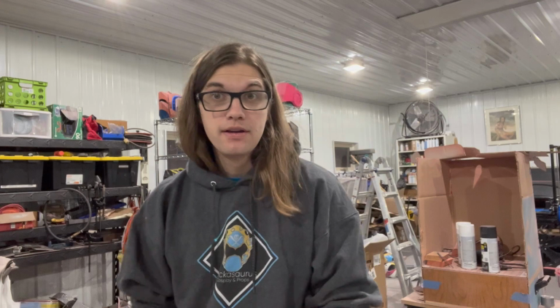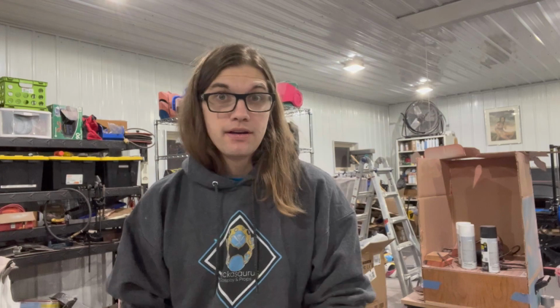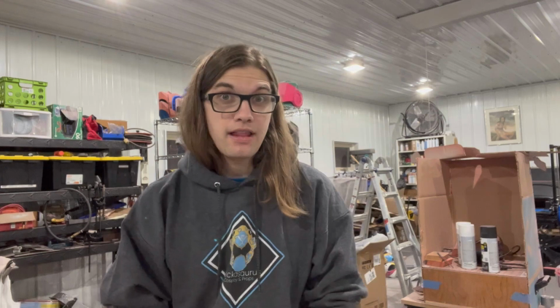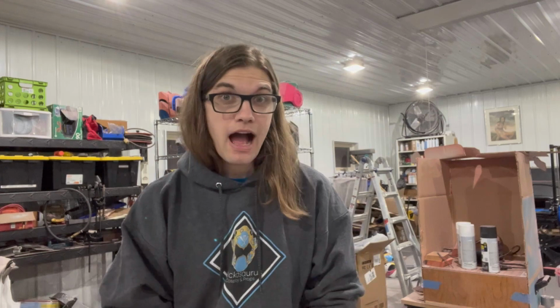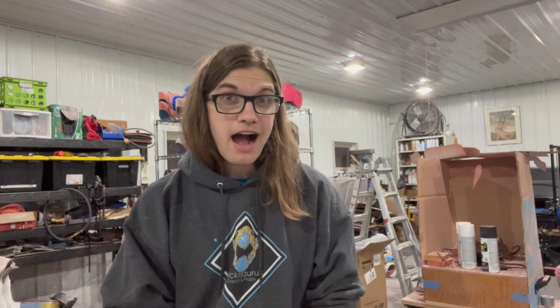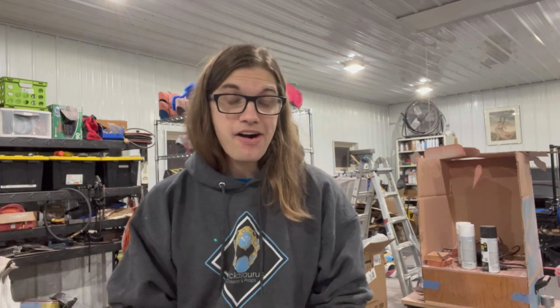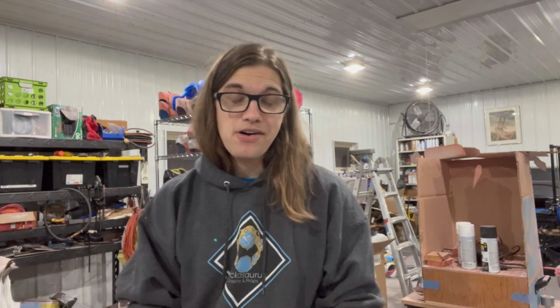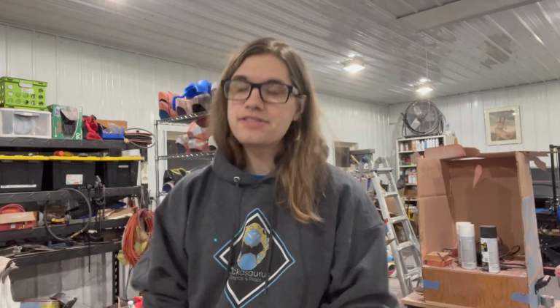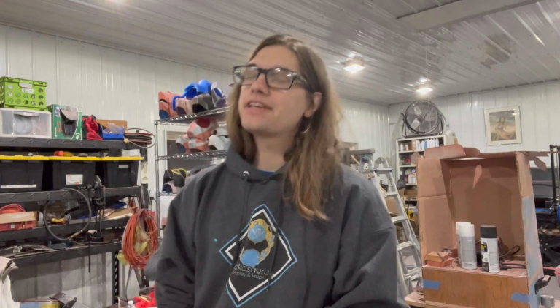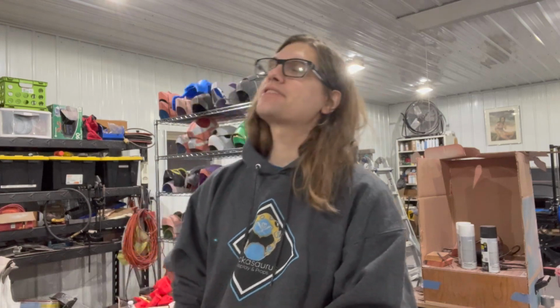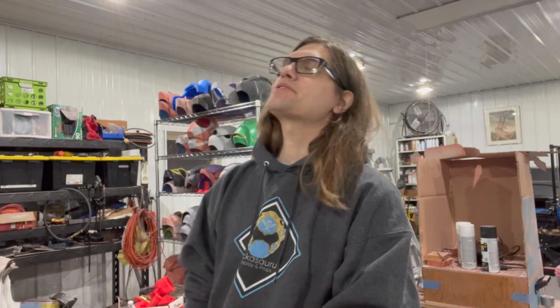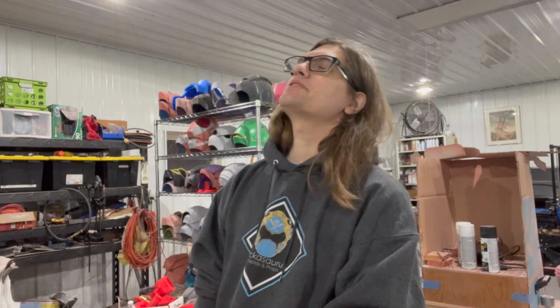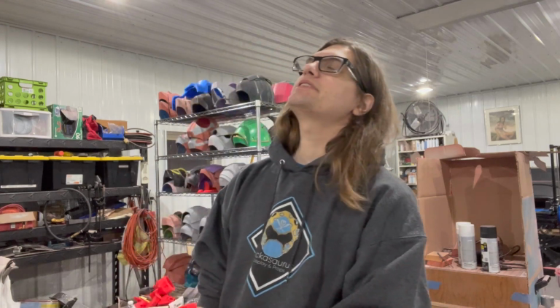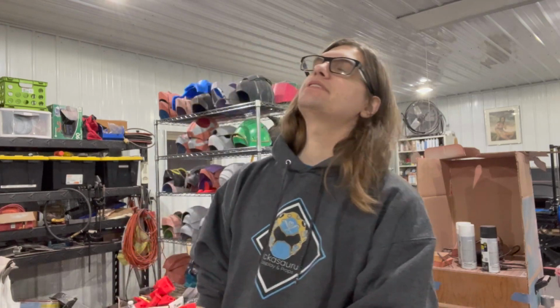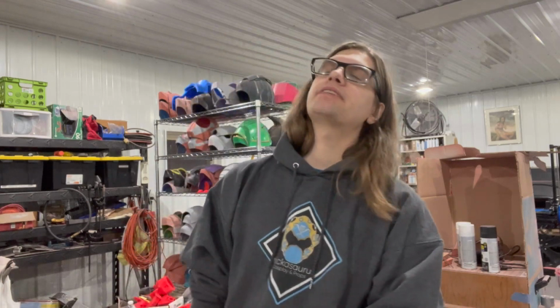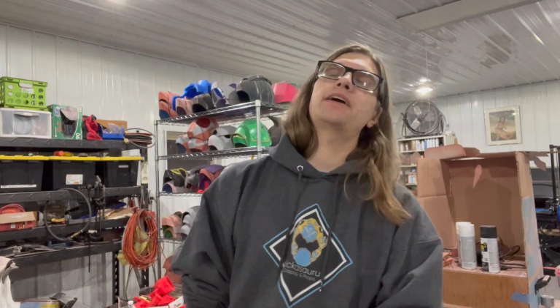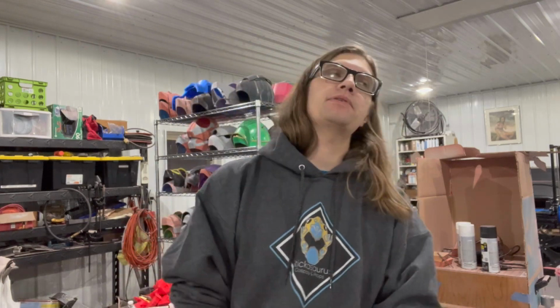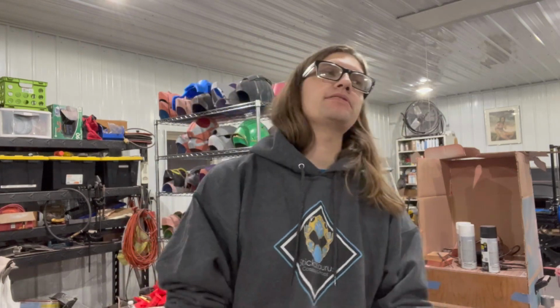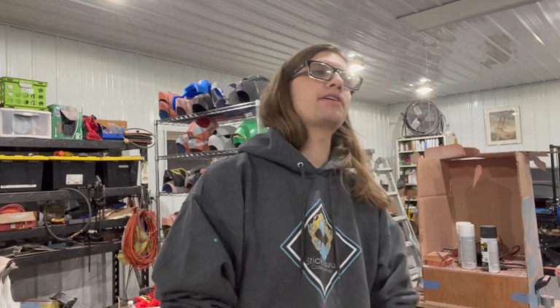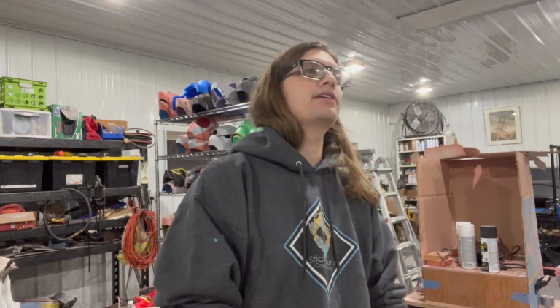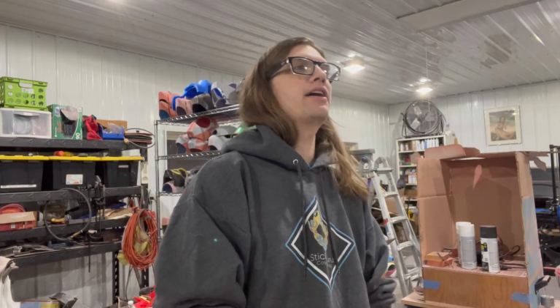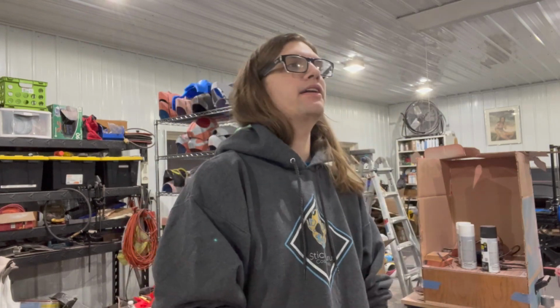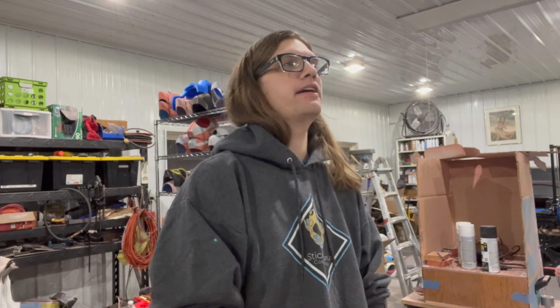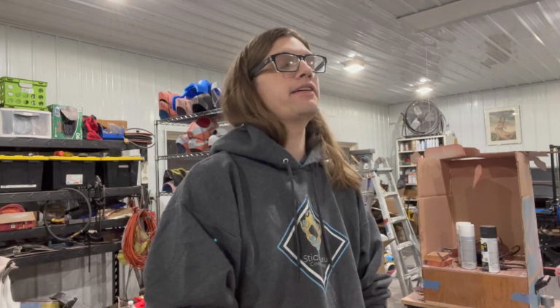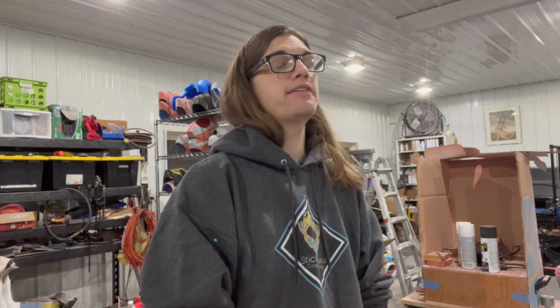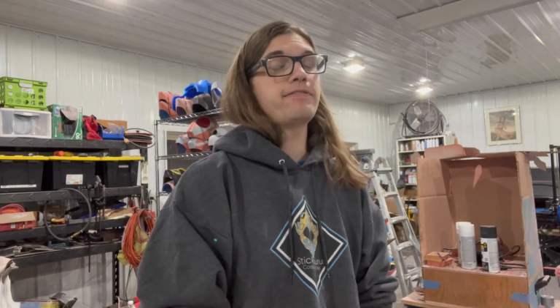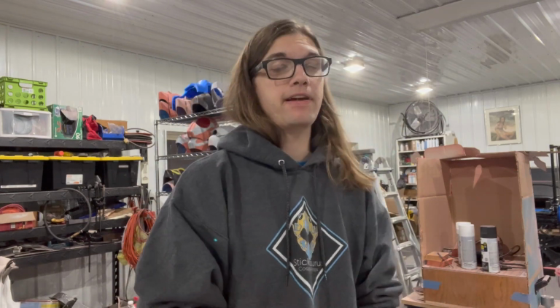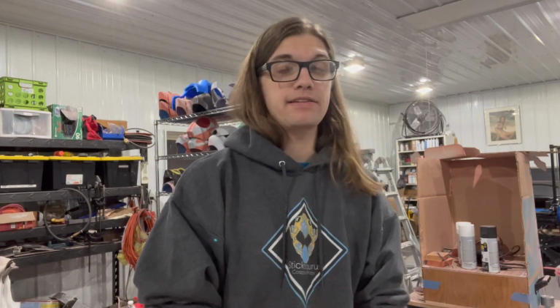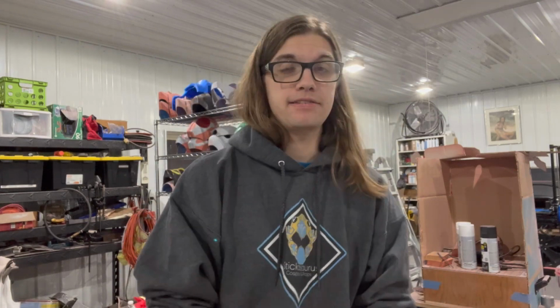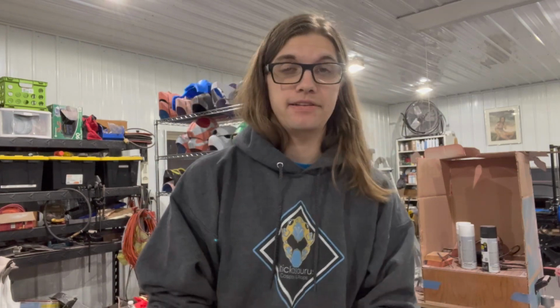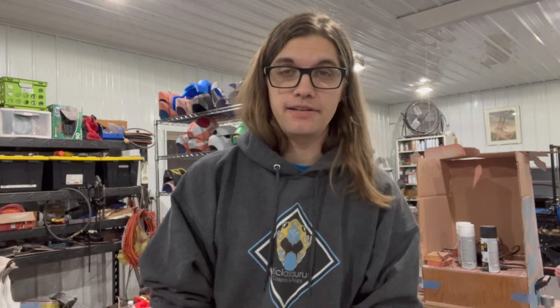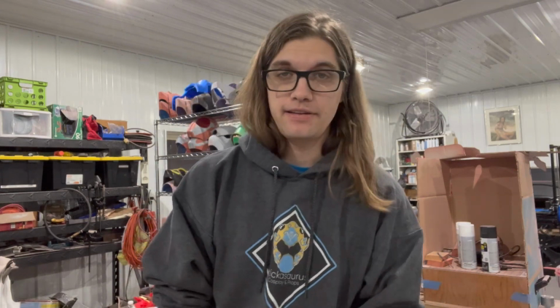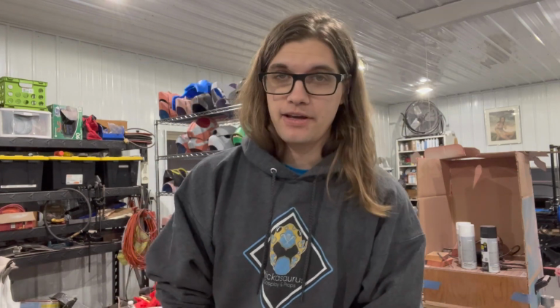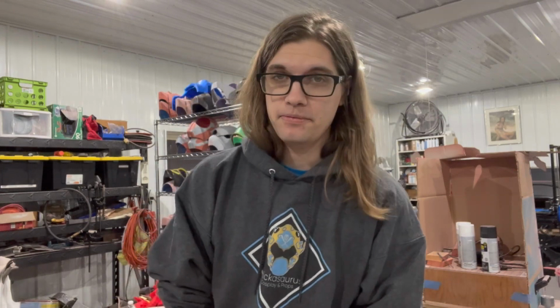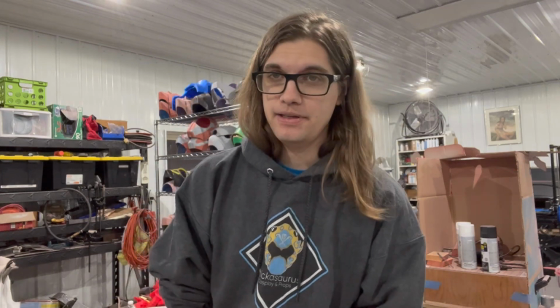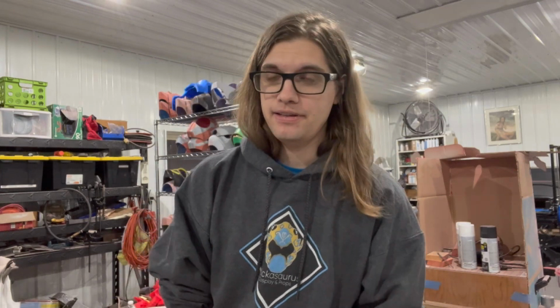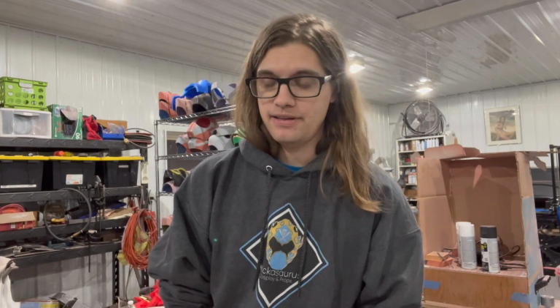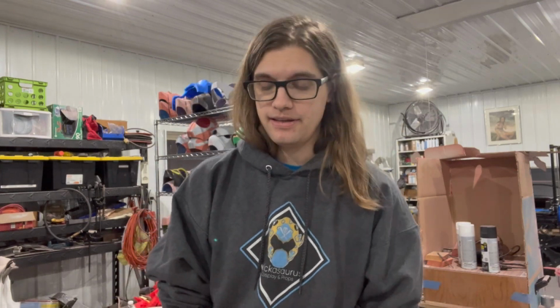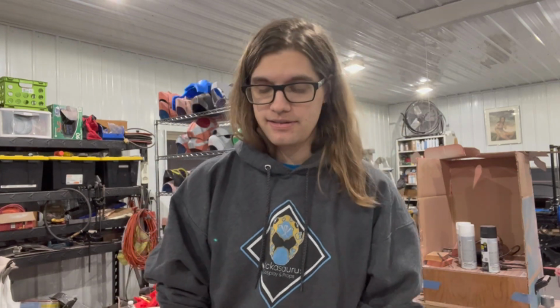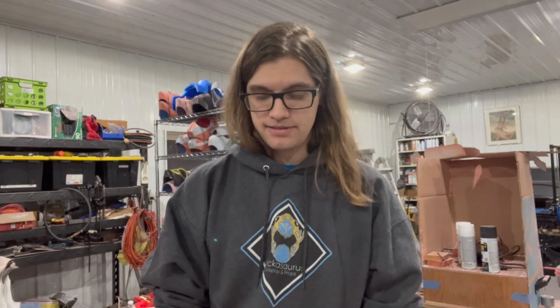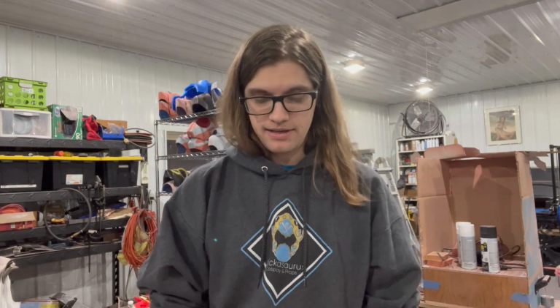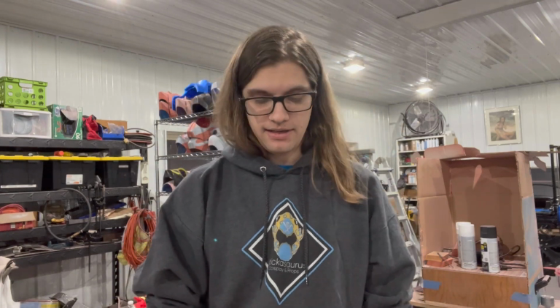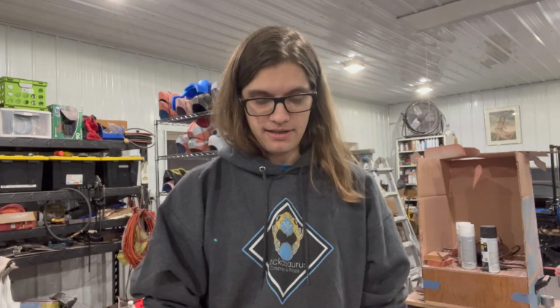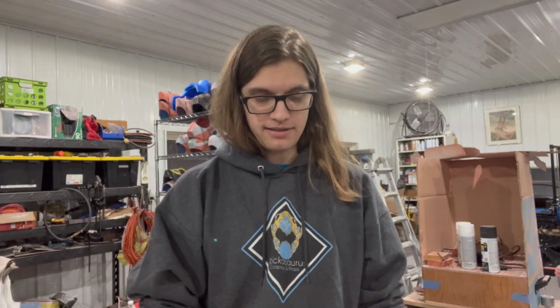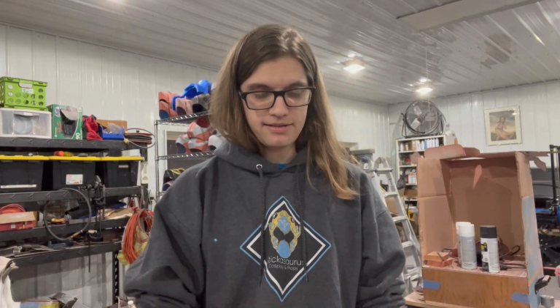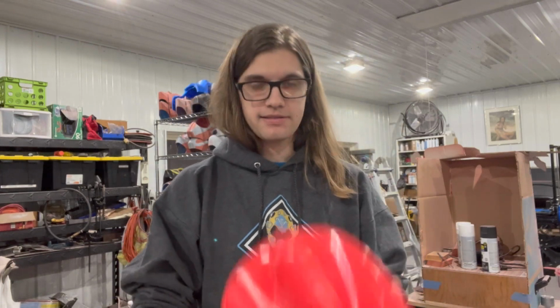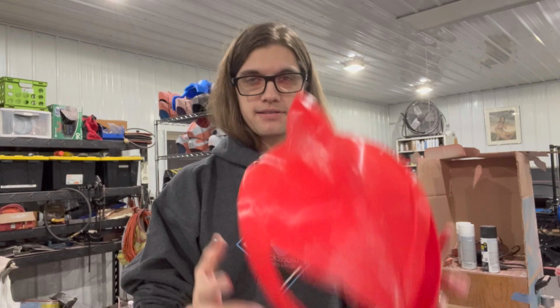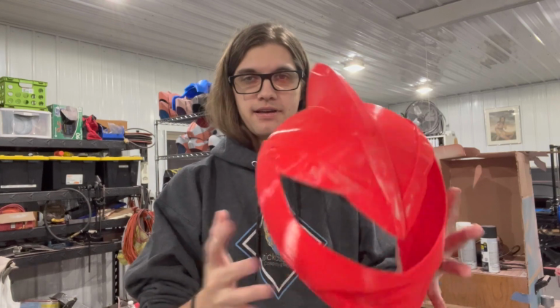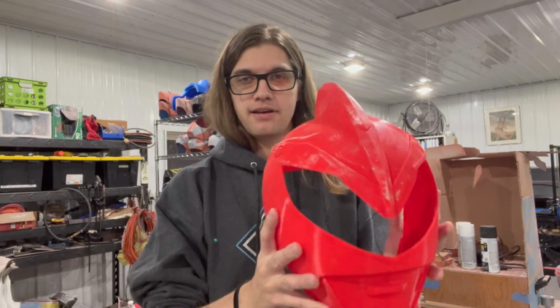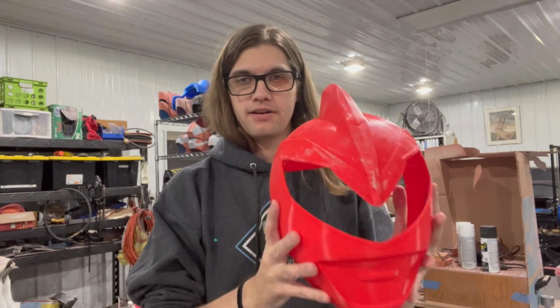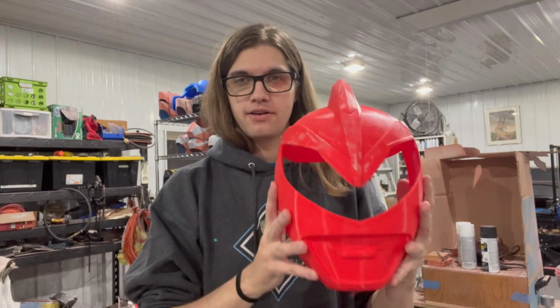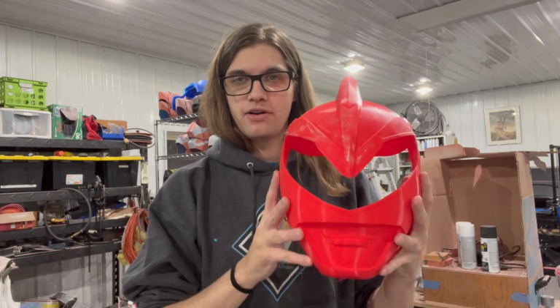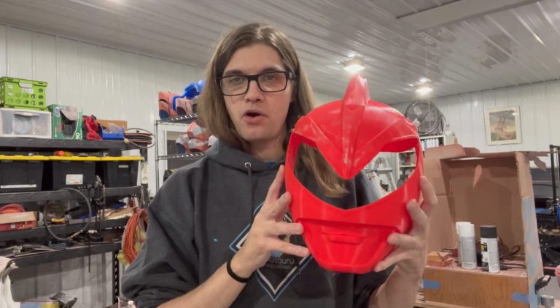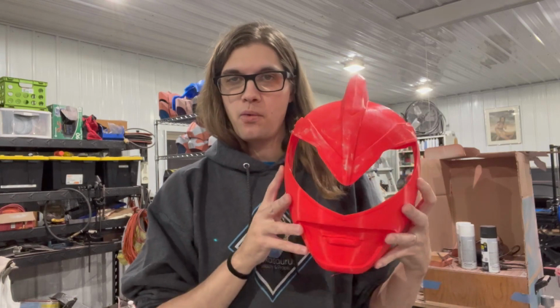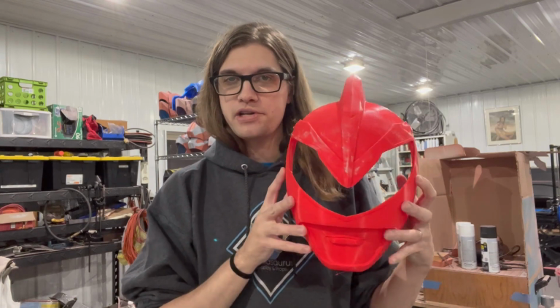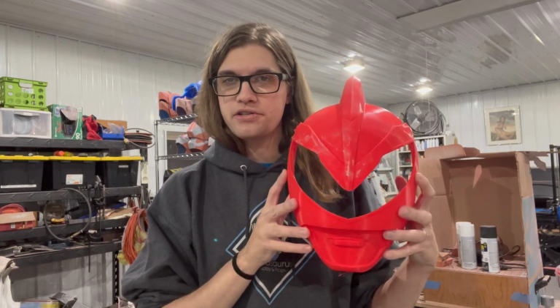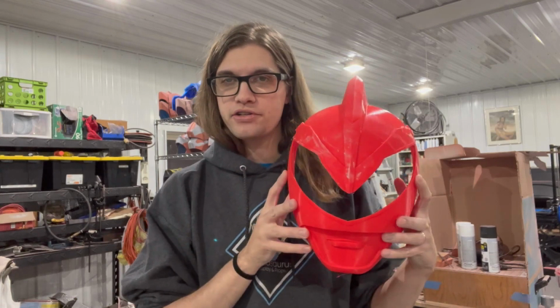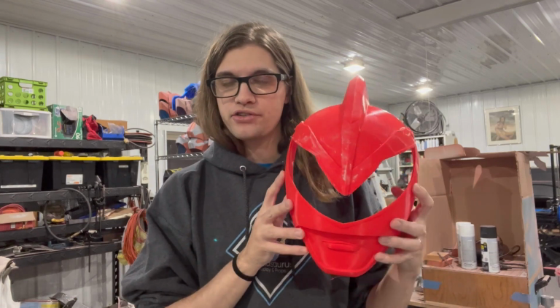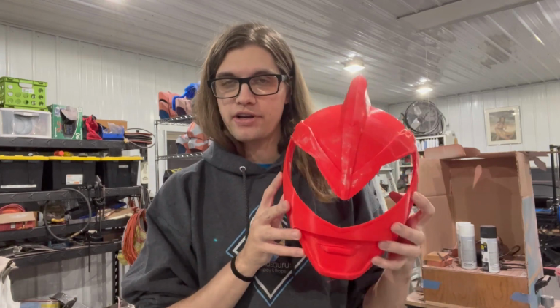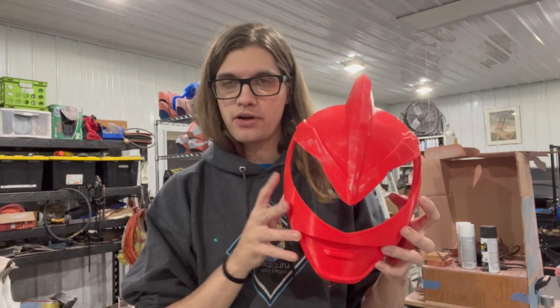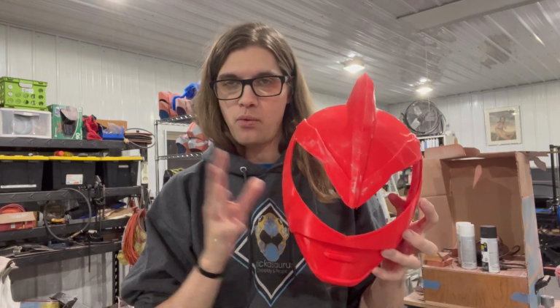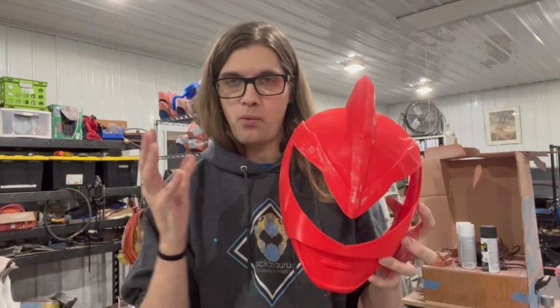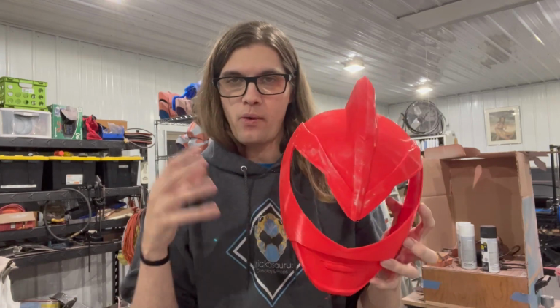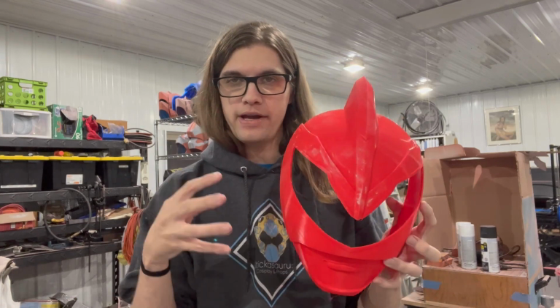Hello! Stickasaurus here and today we're starting on another fan series helmet. This is Western Strike White.